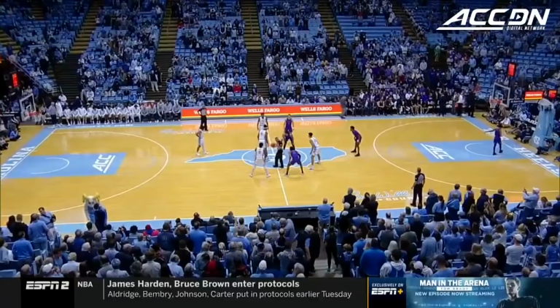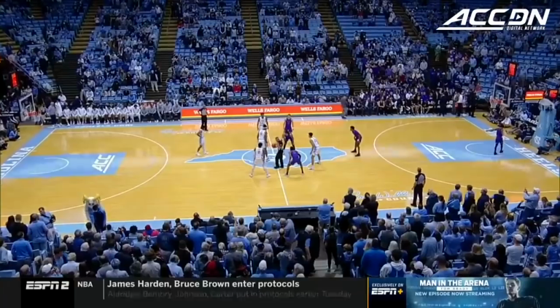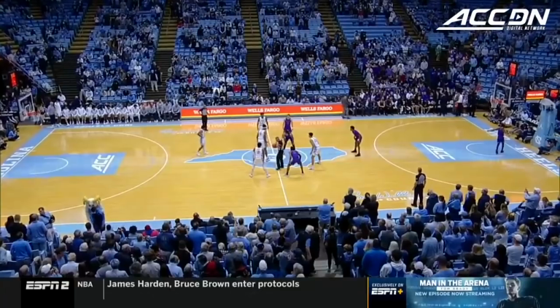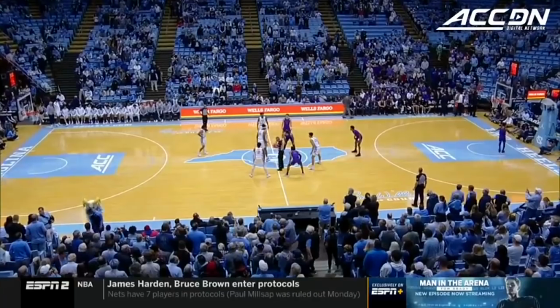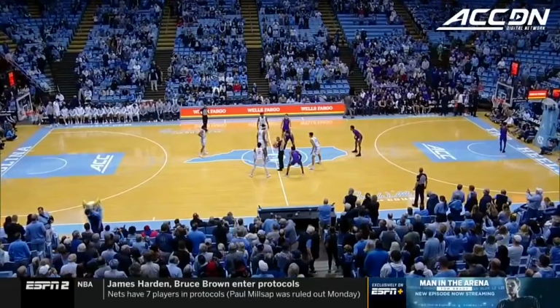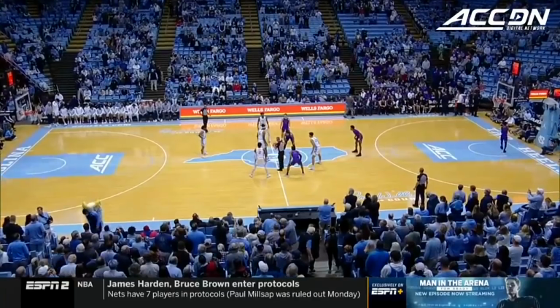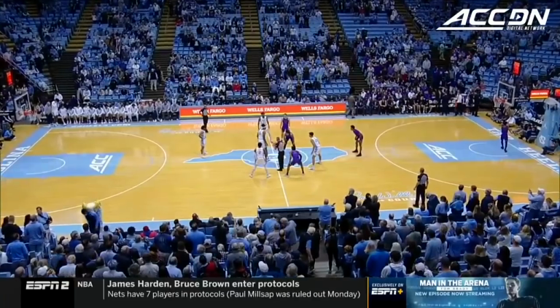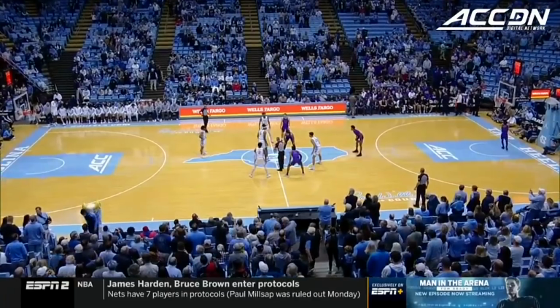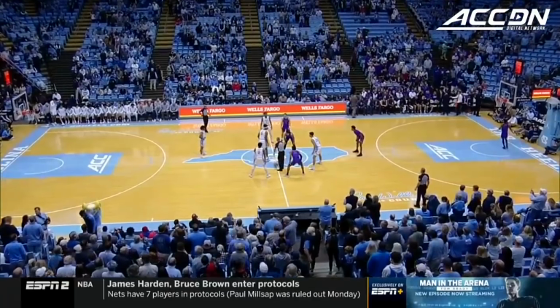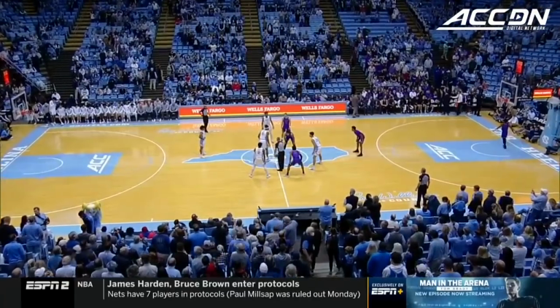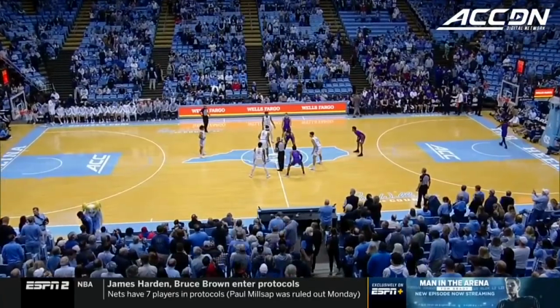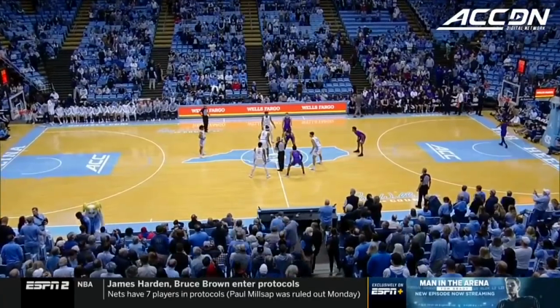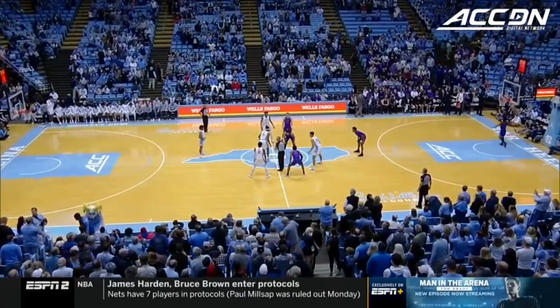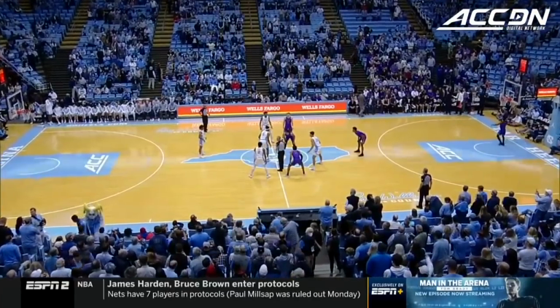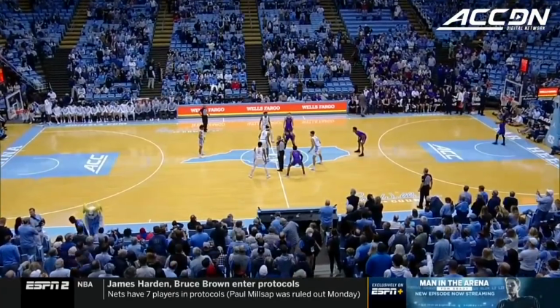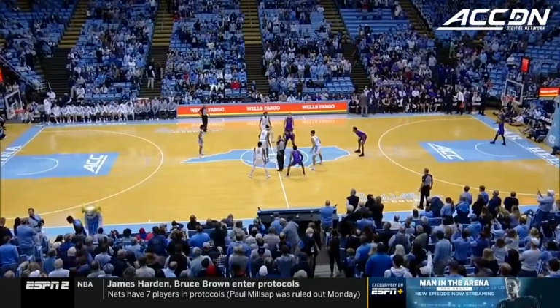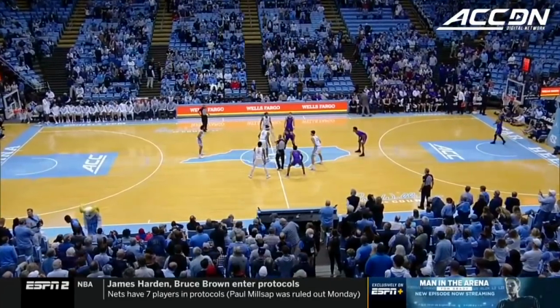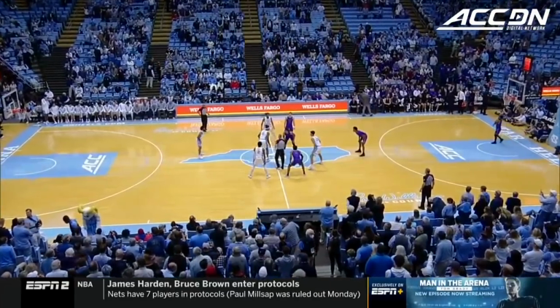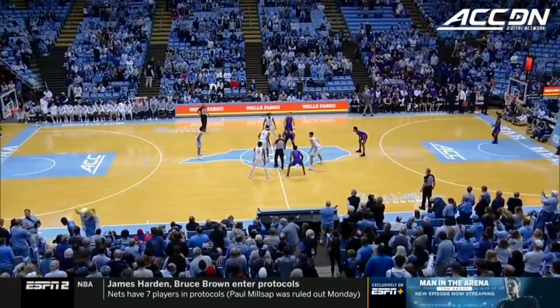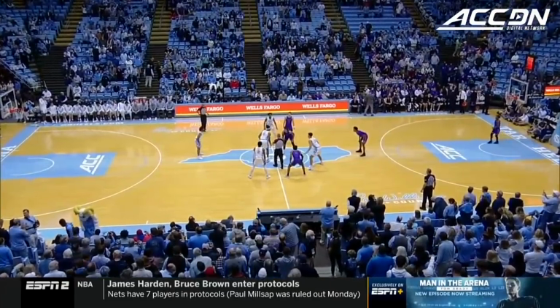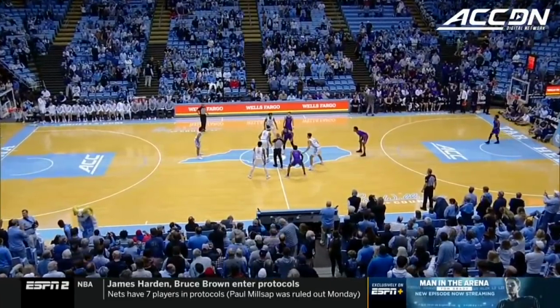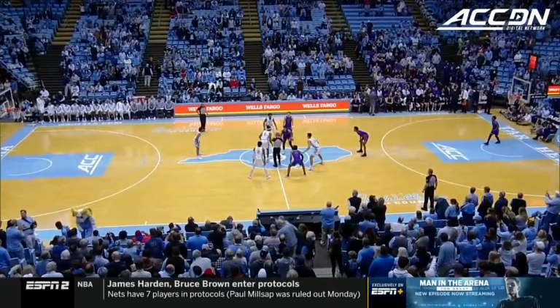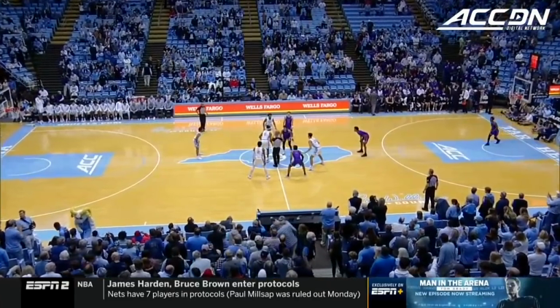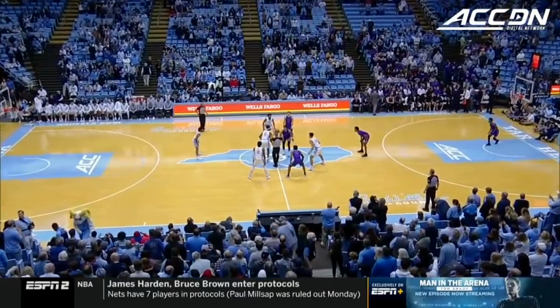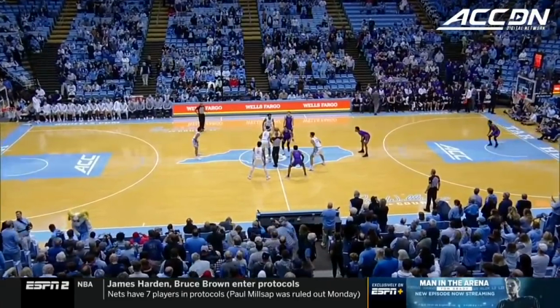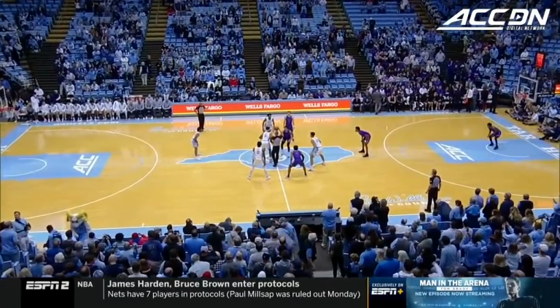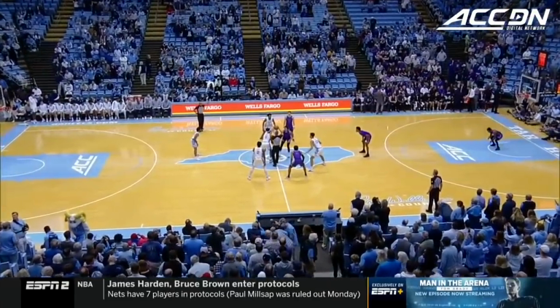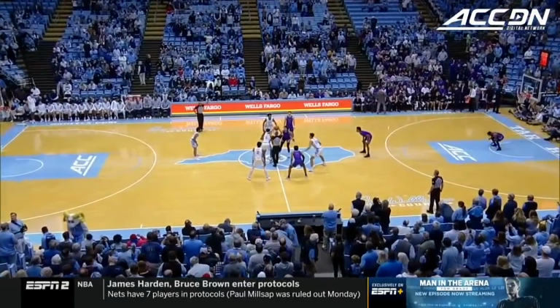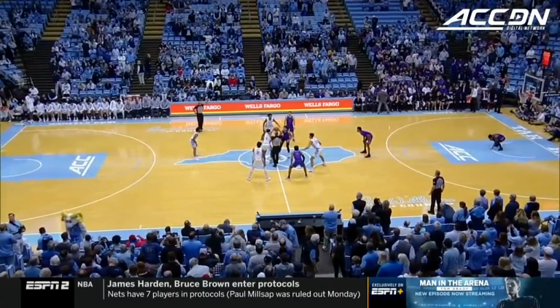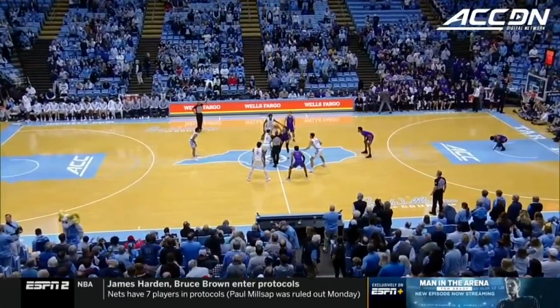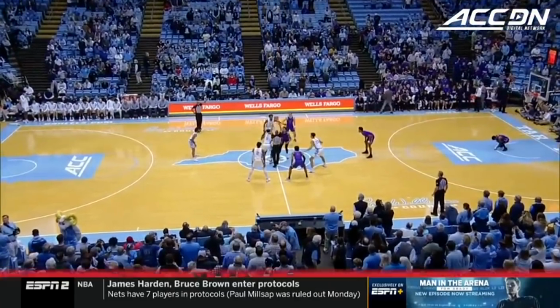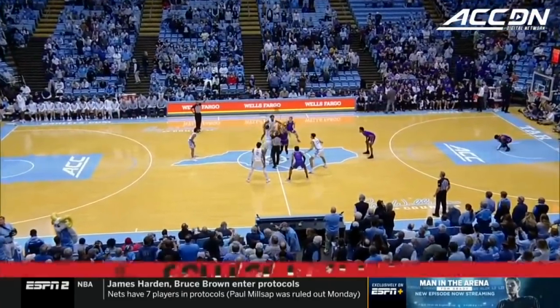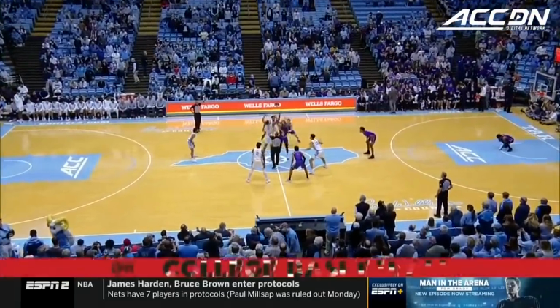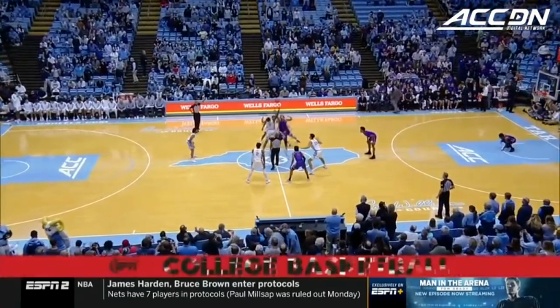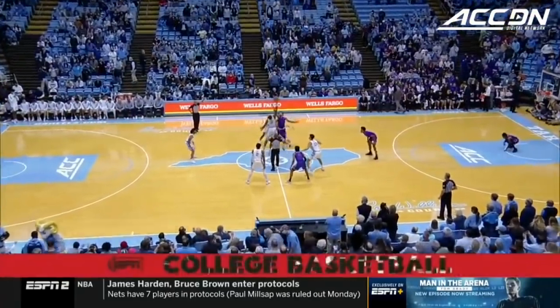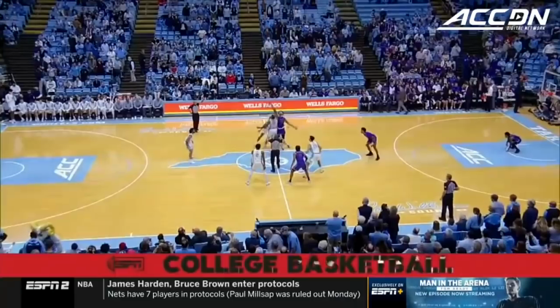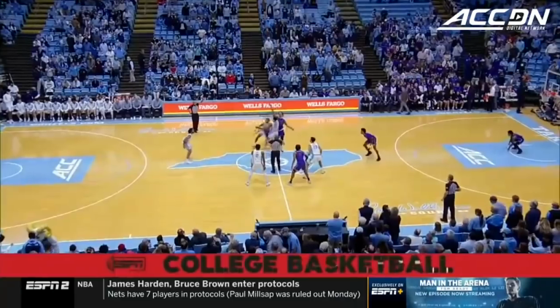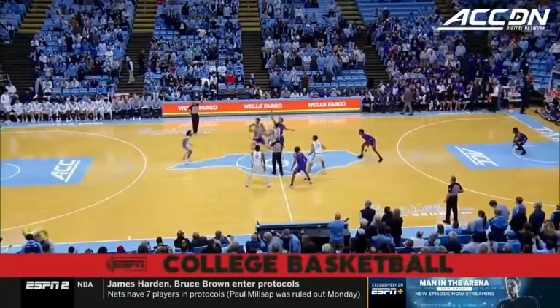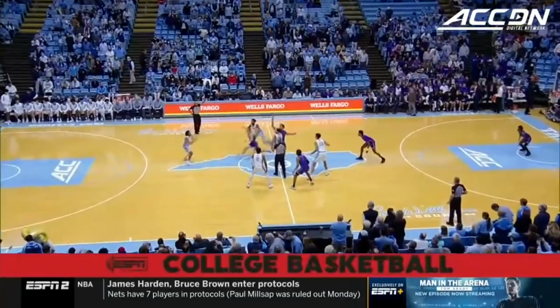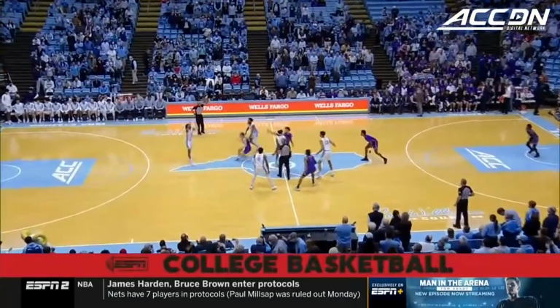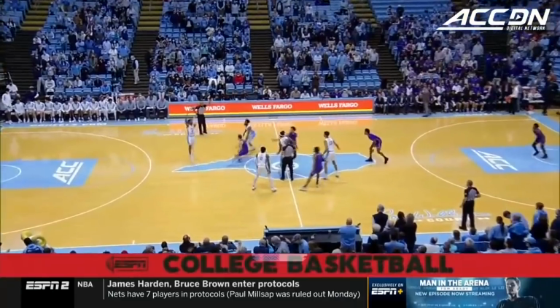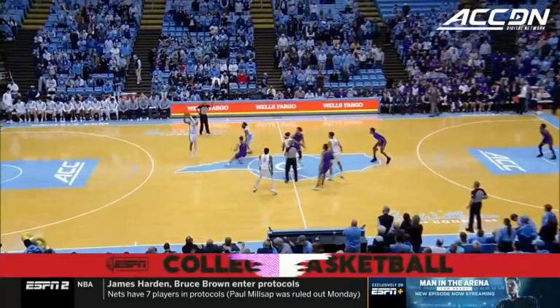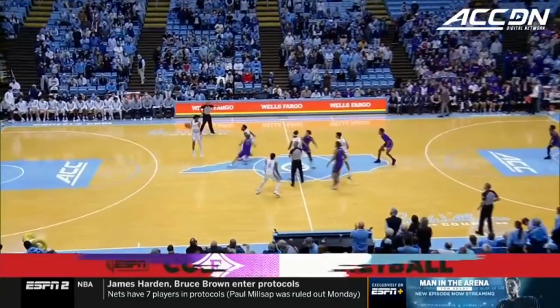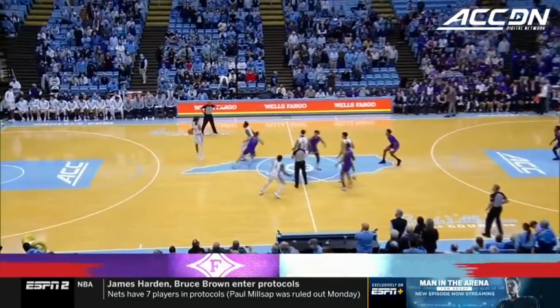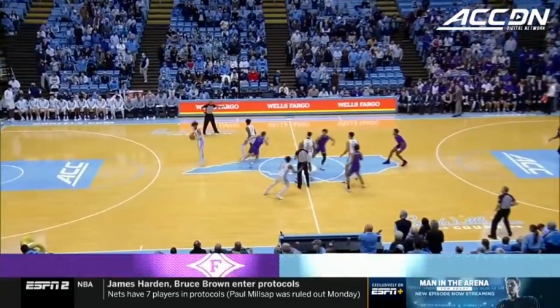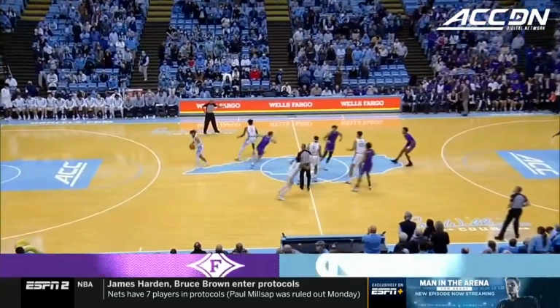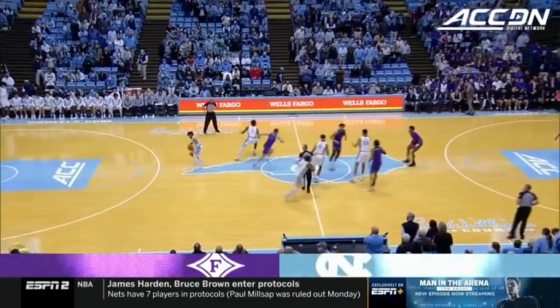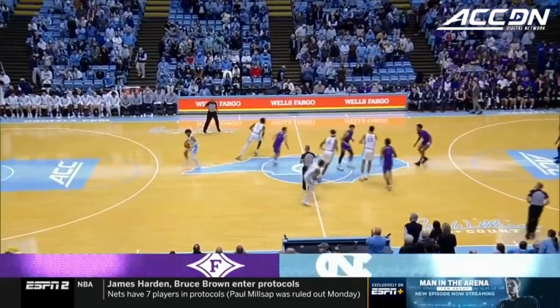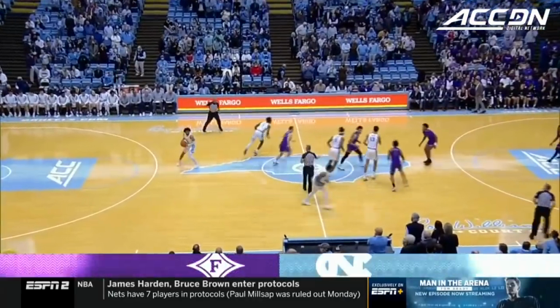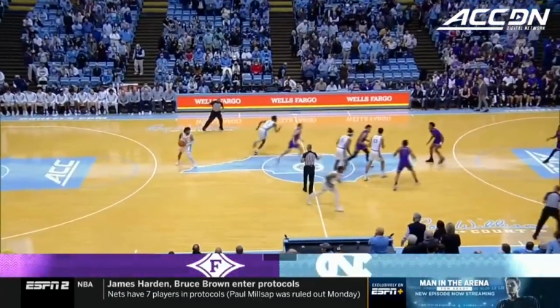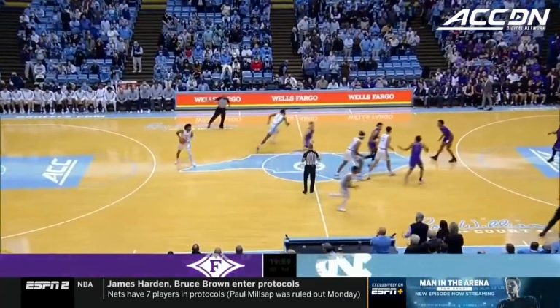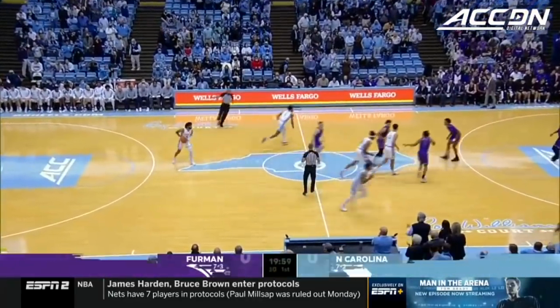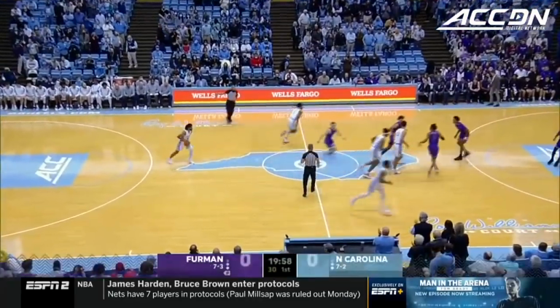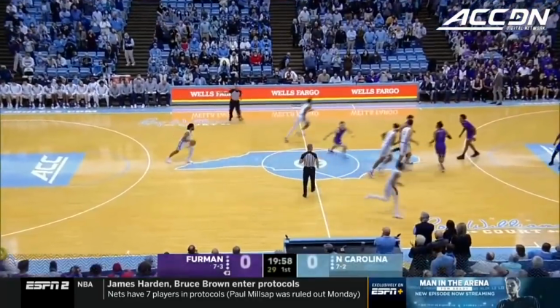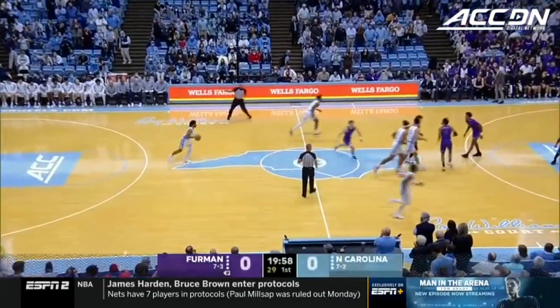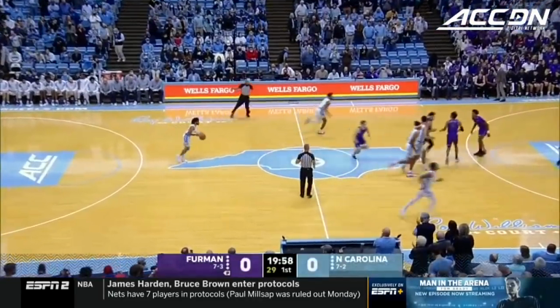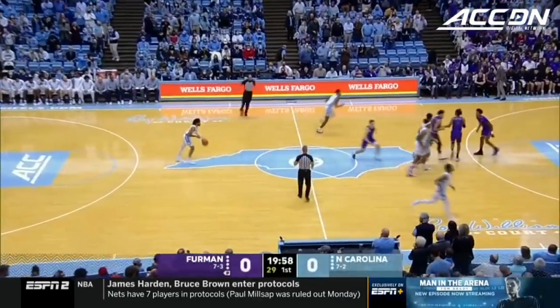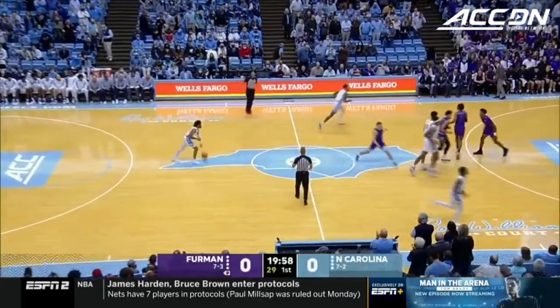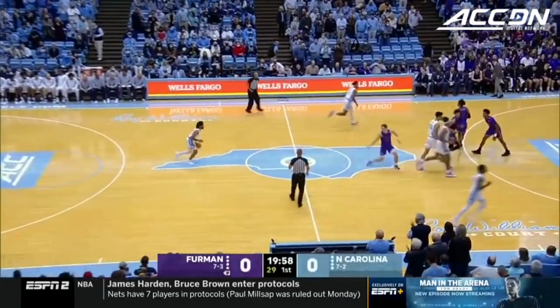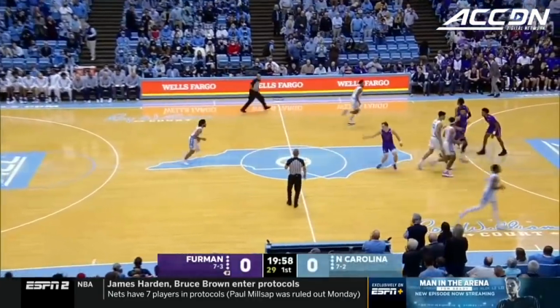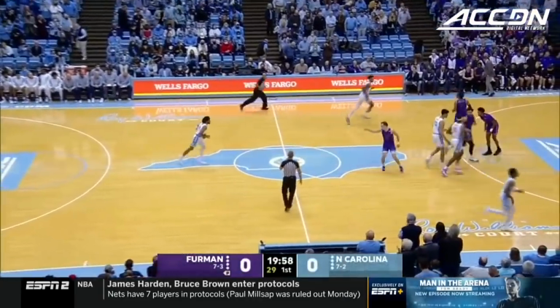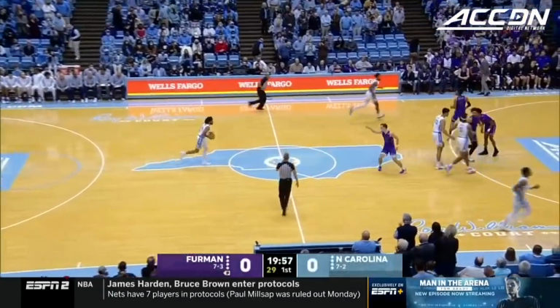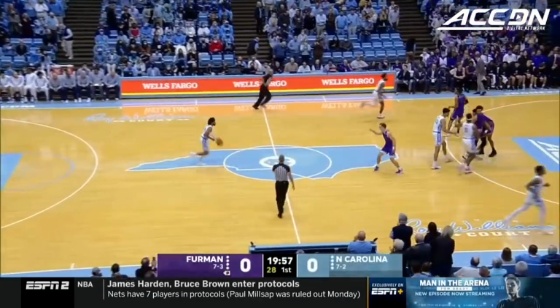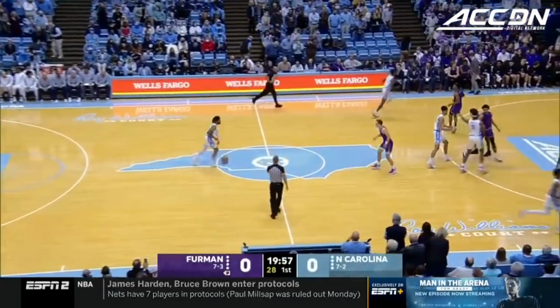They're going to come in here undeterred, not scared. They went into that environment in Louisville, they won that game. They fought on the backcourt. They're going to be ready to play.